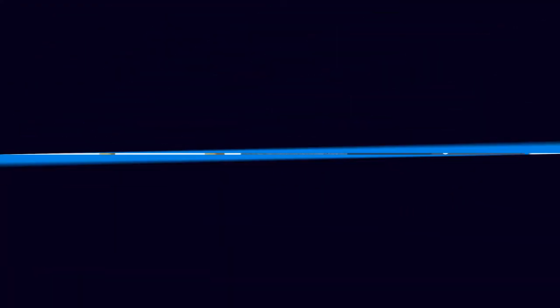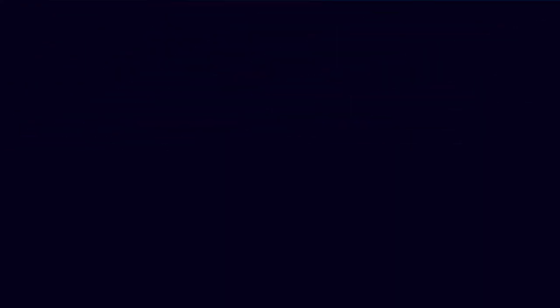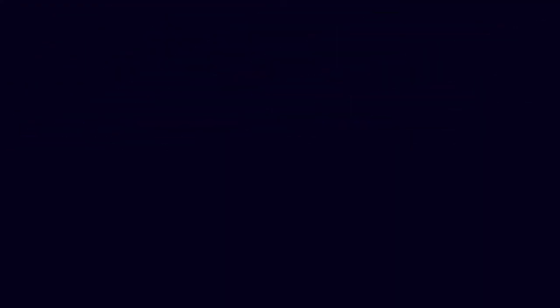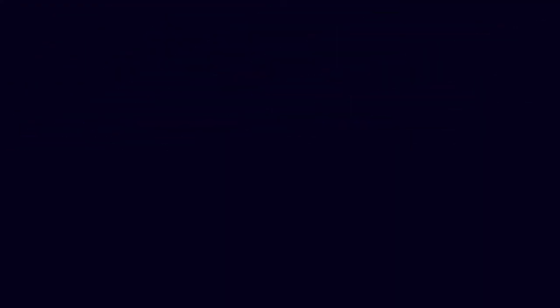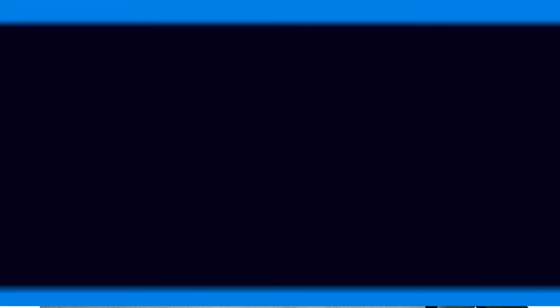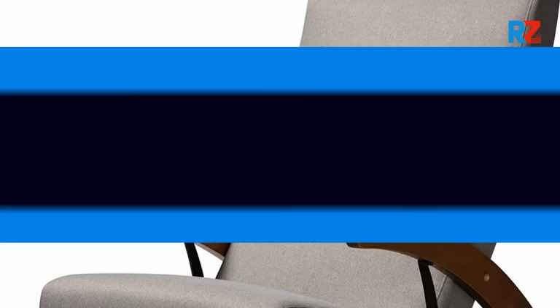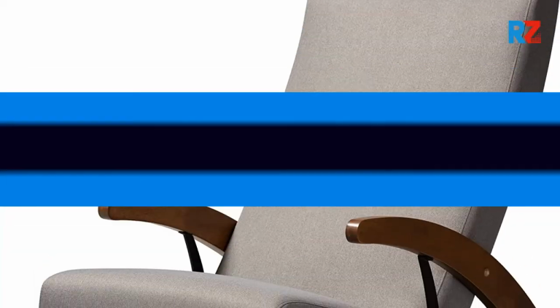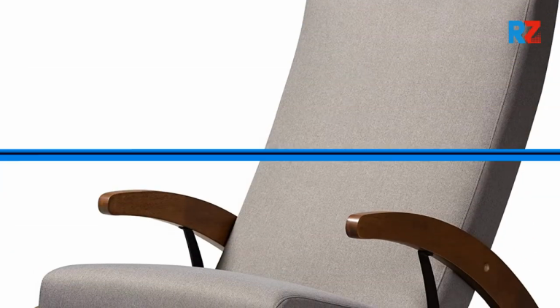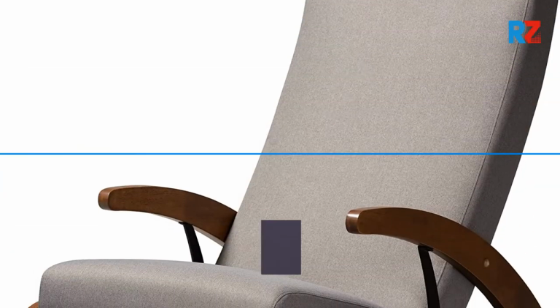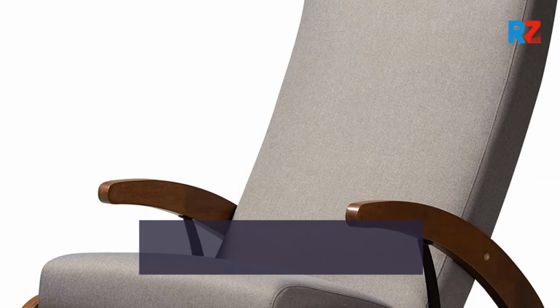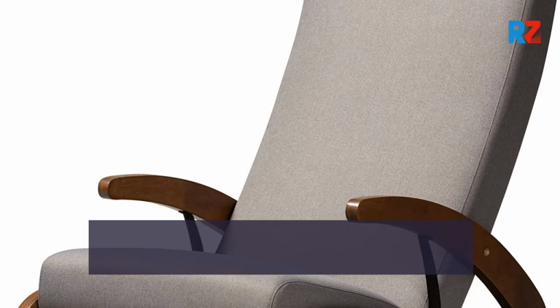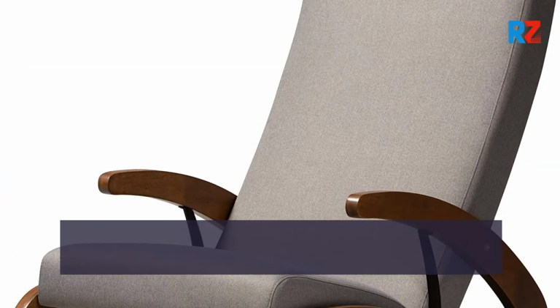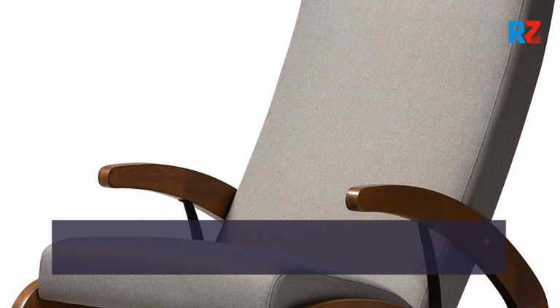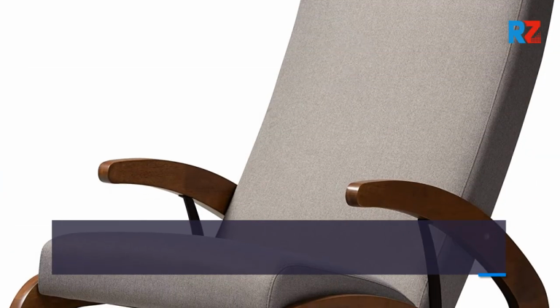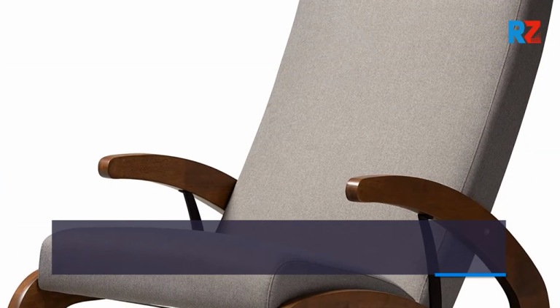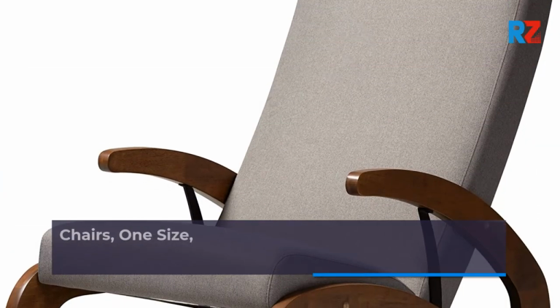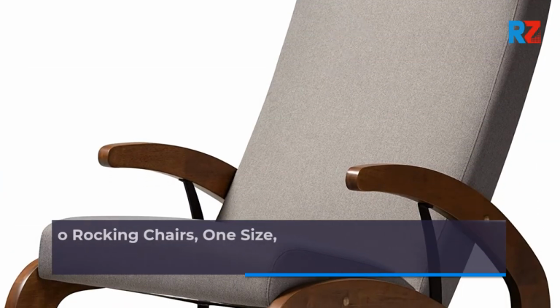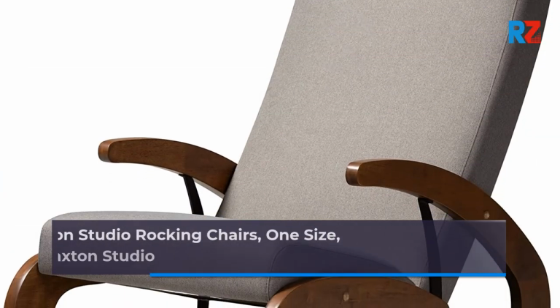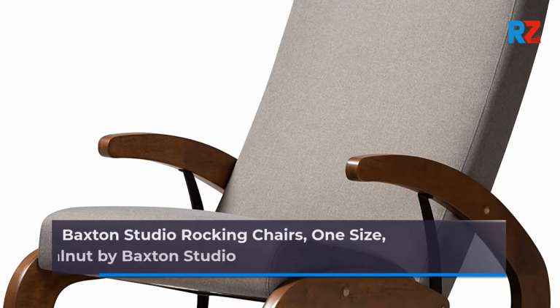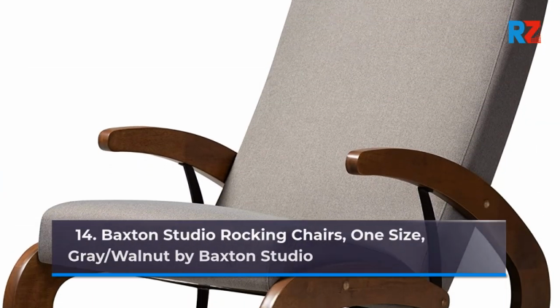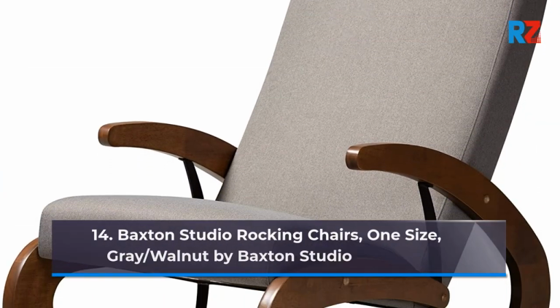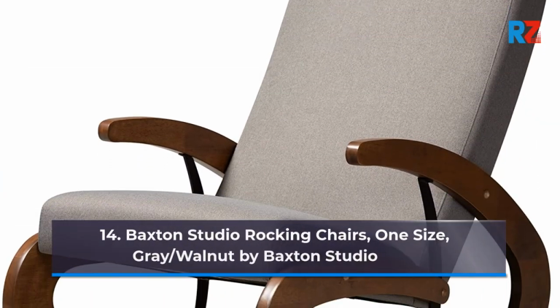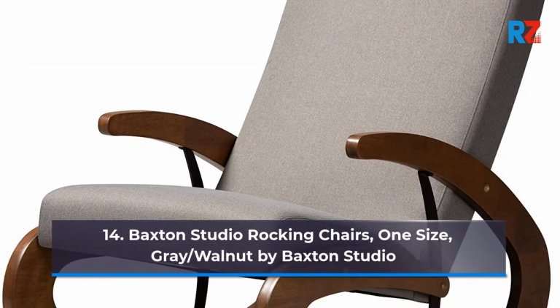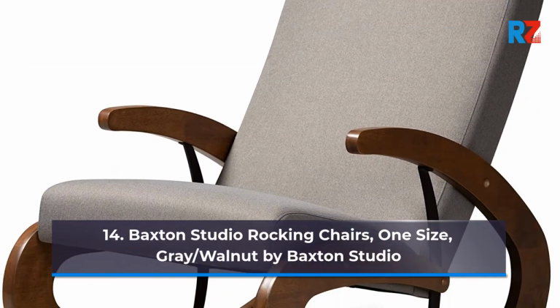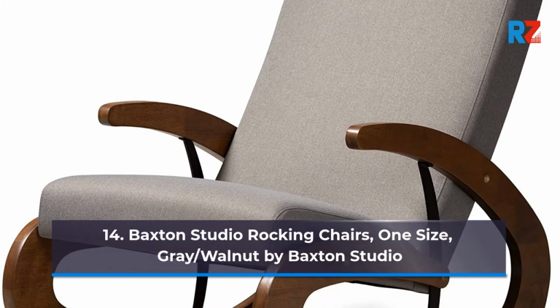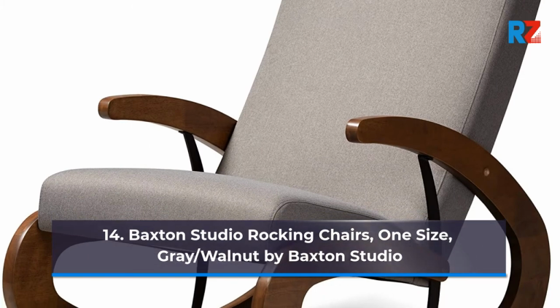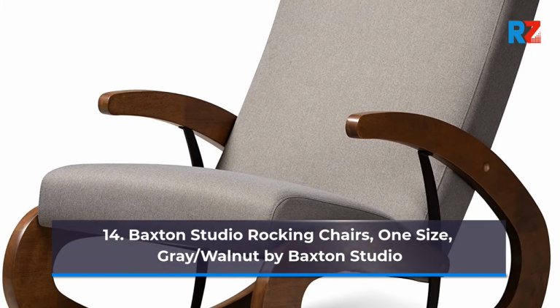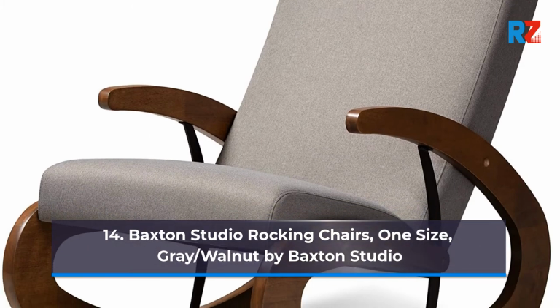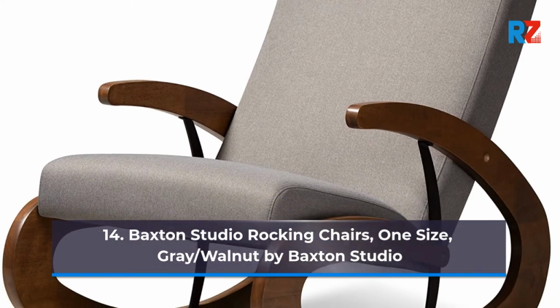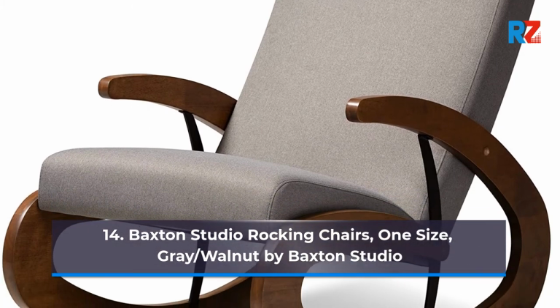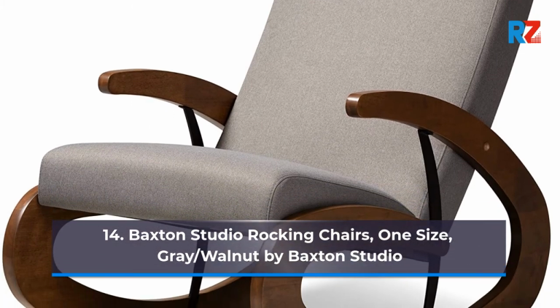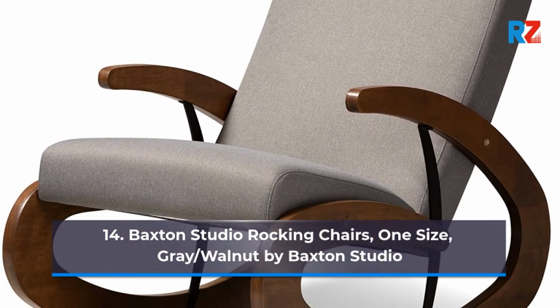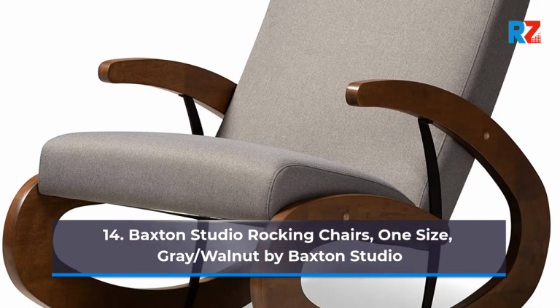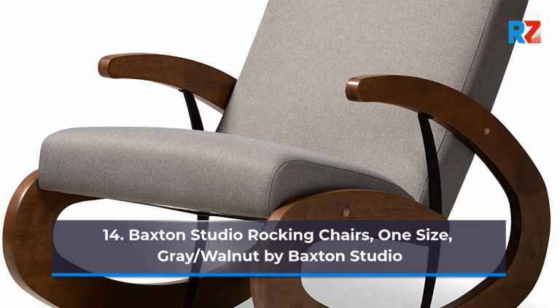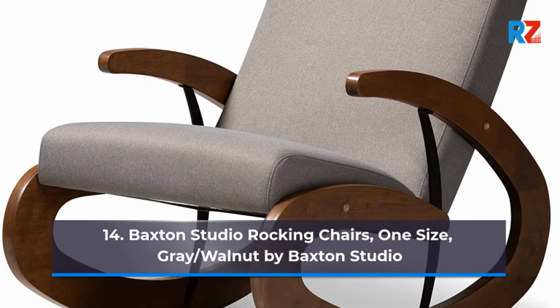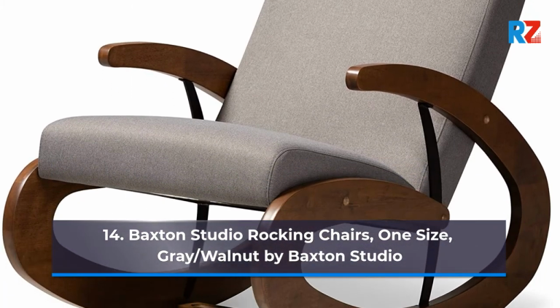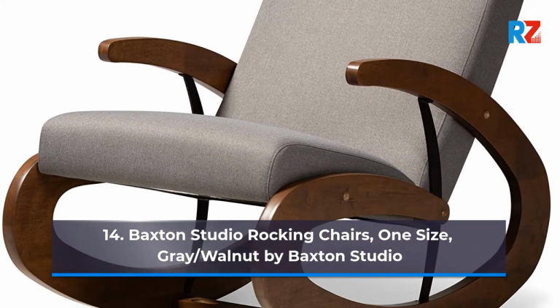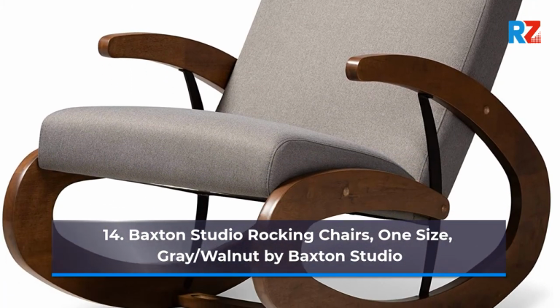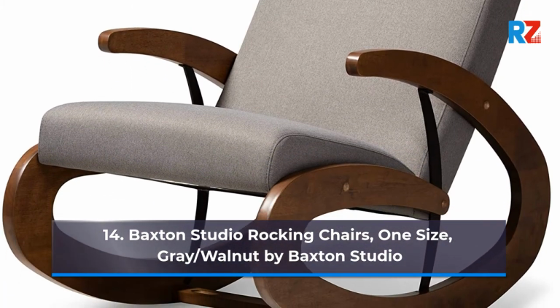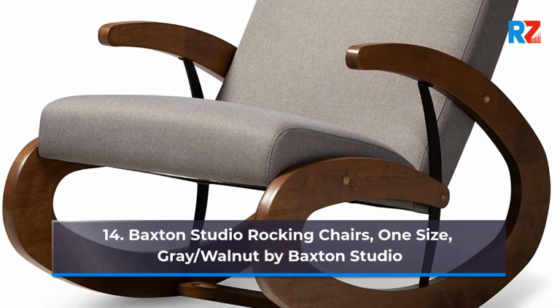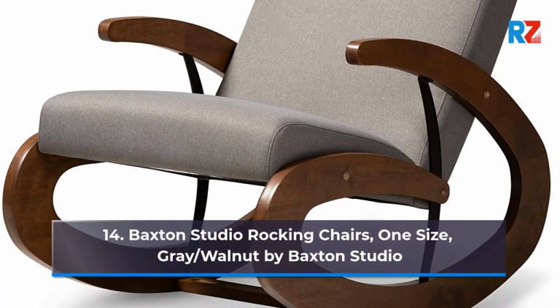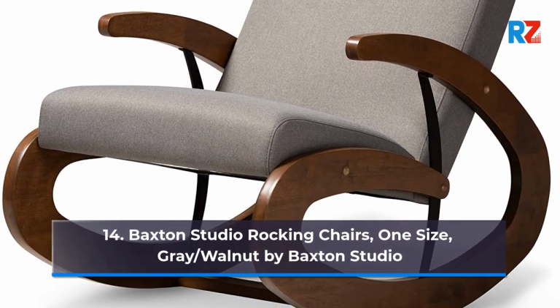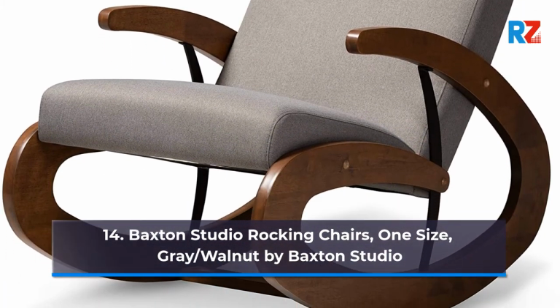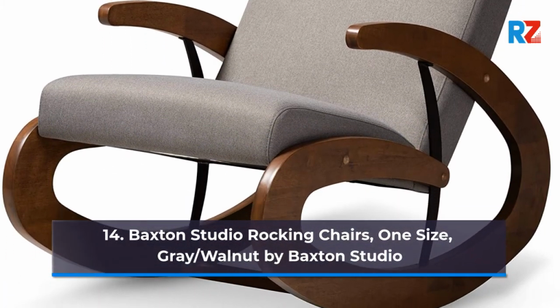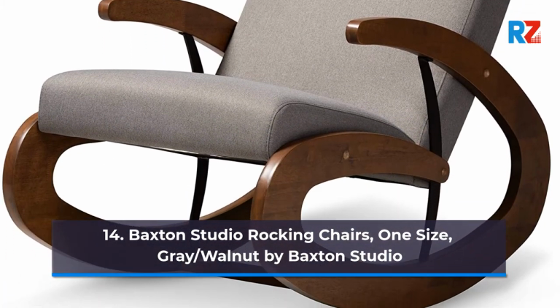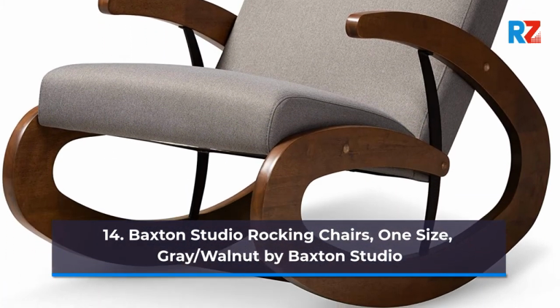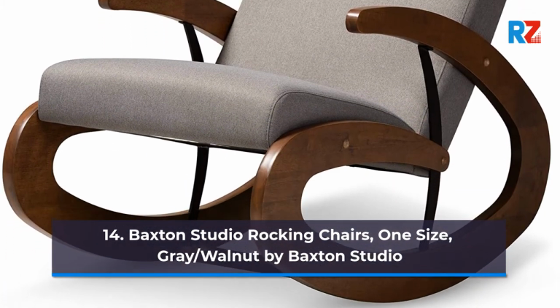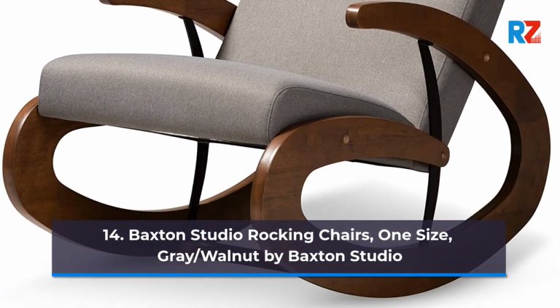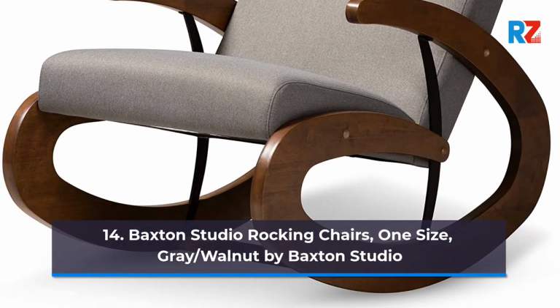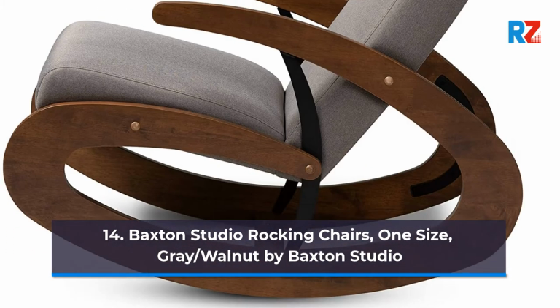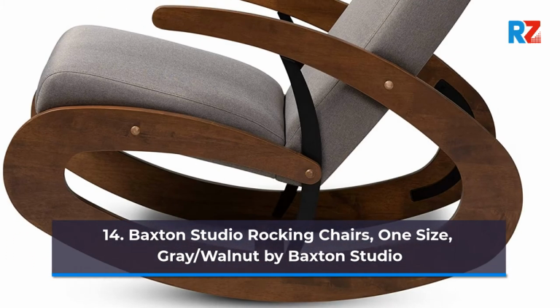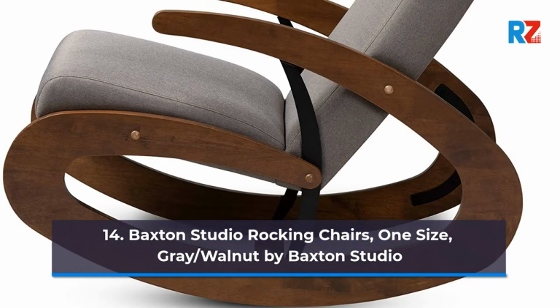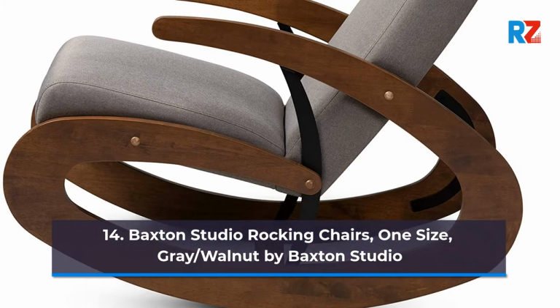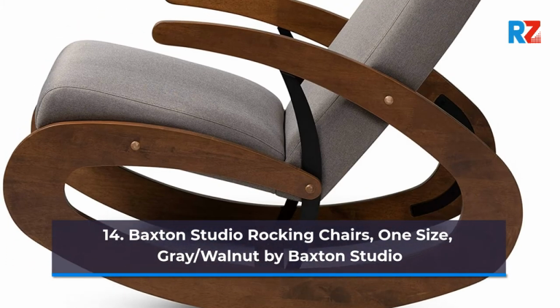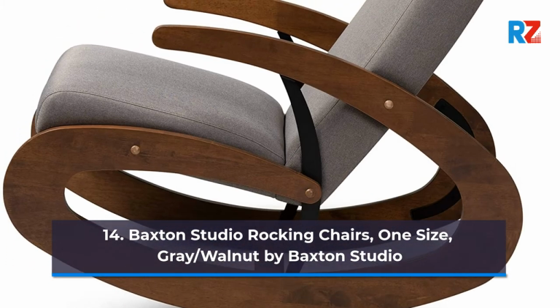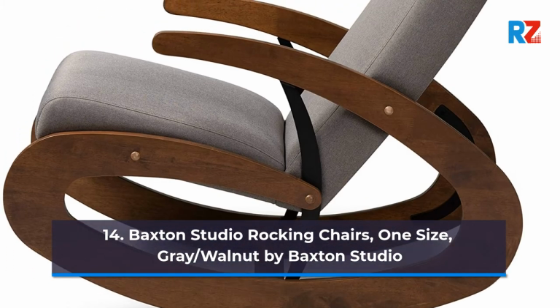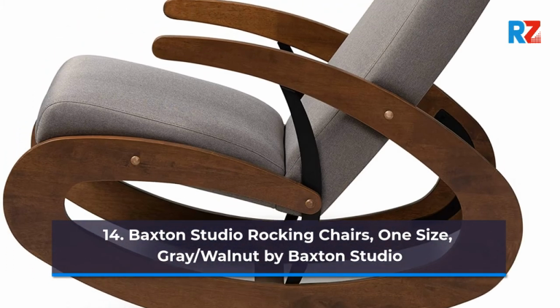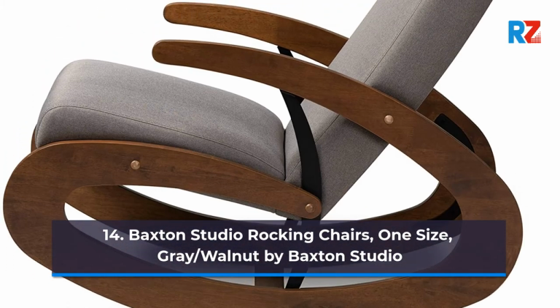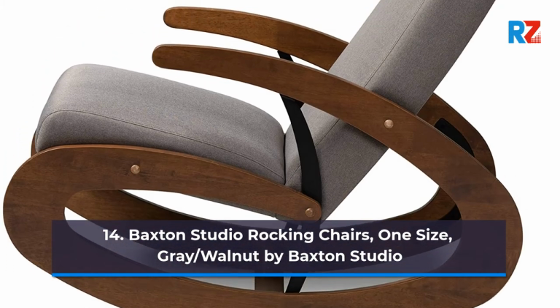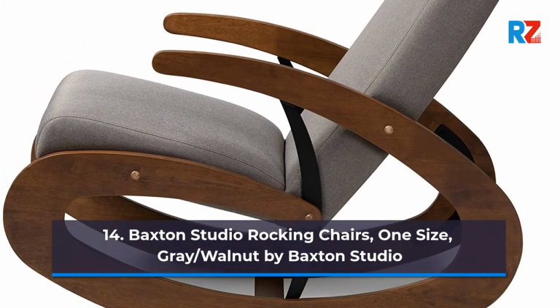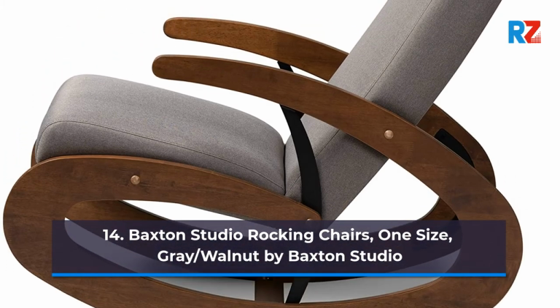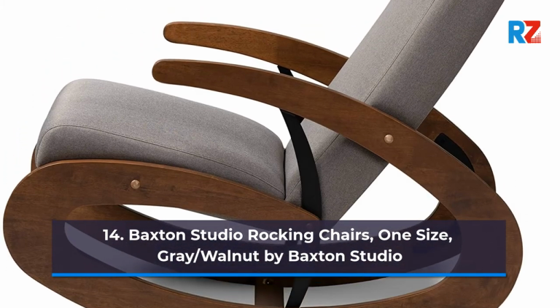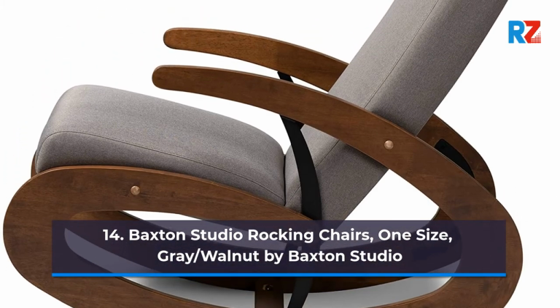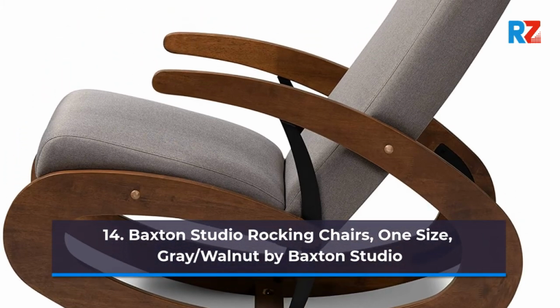14. Baxton Studio Rocking Chairs, One Size, Gray/Walnut by Baxton Studio.